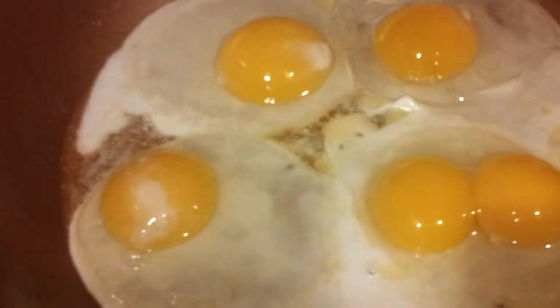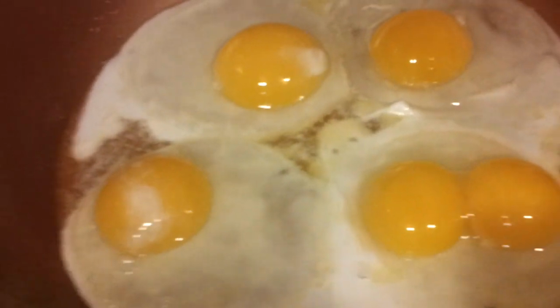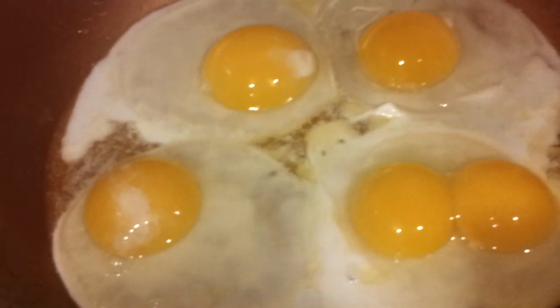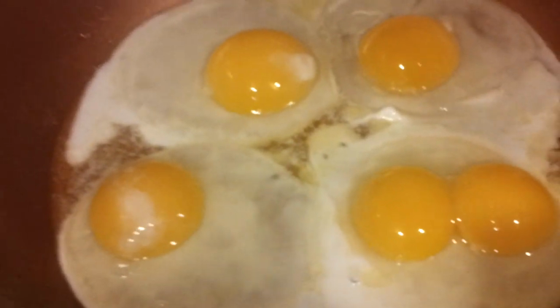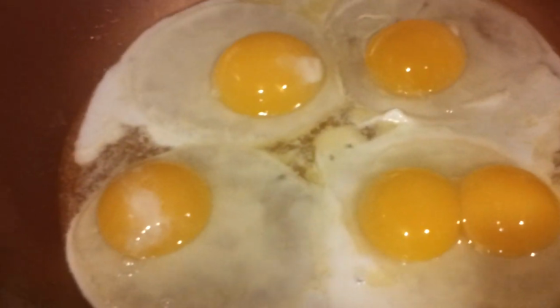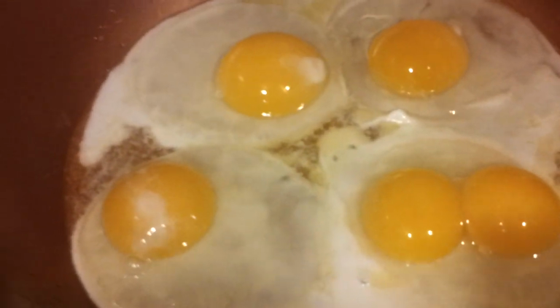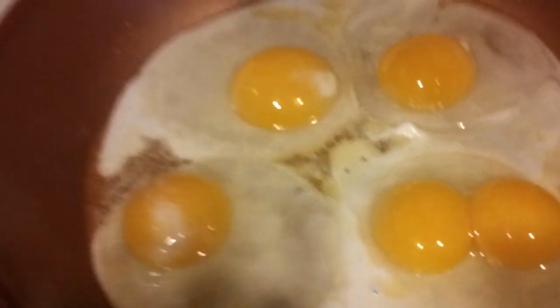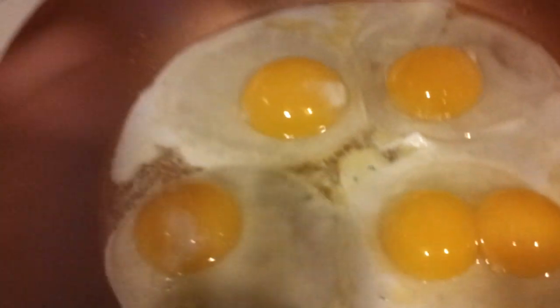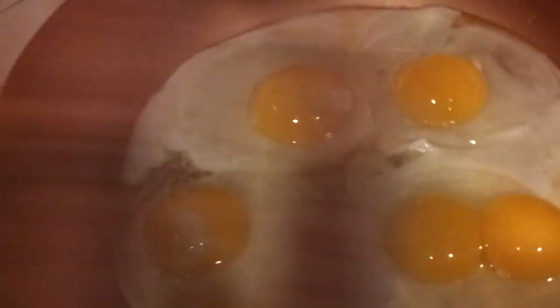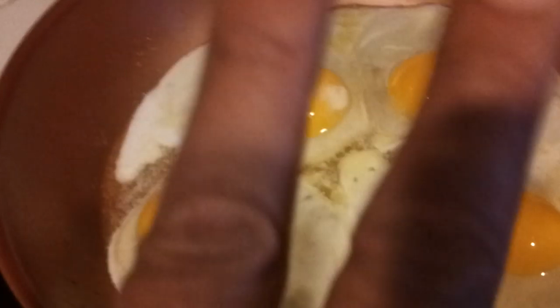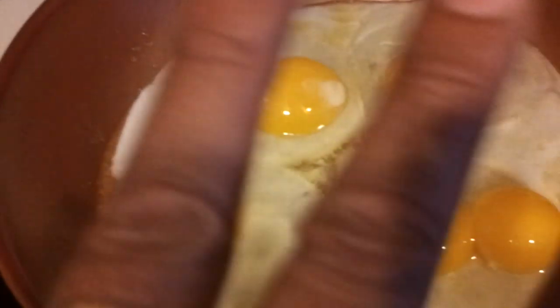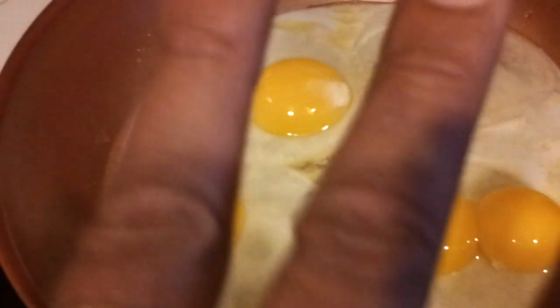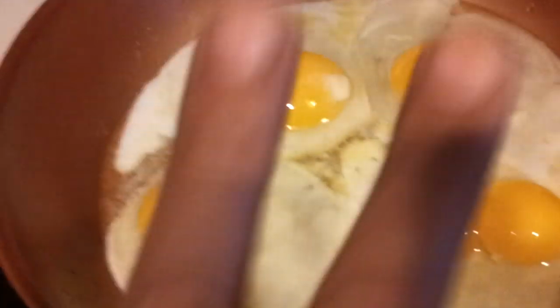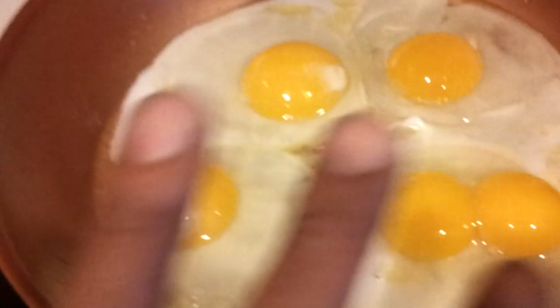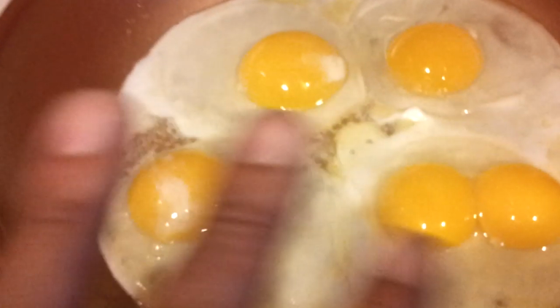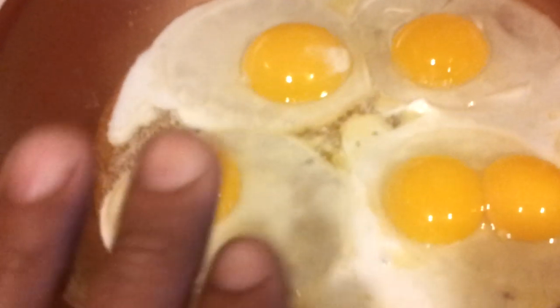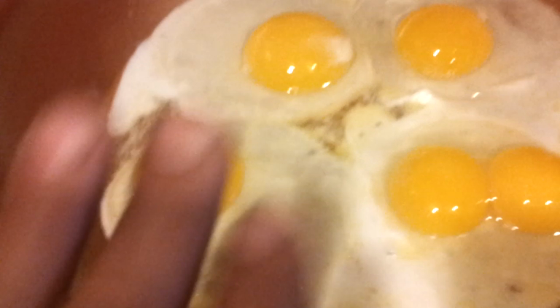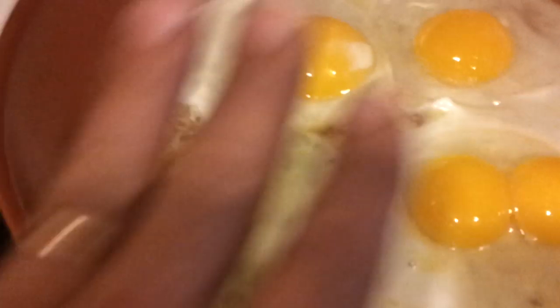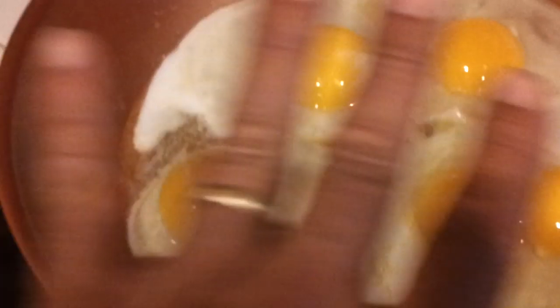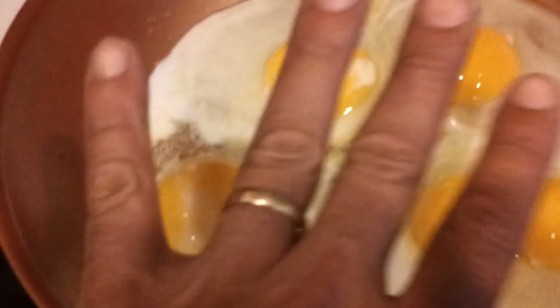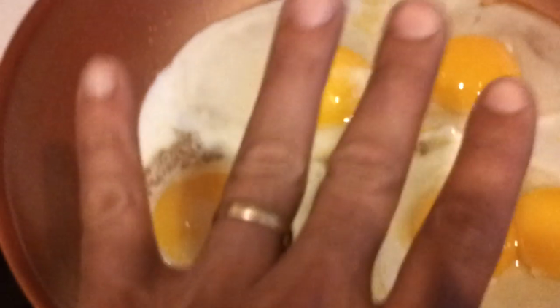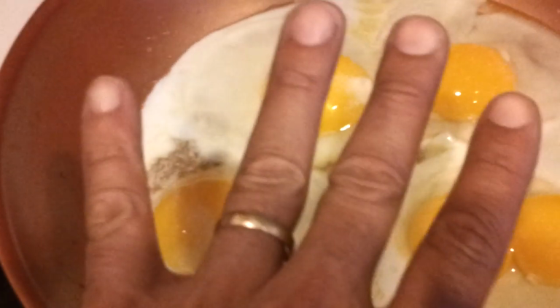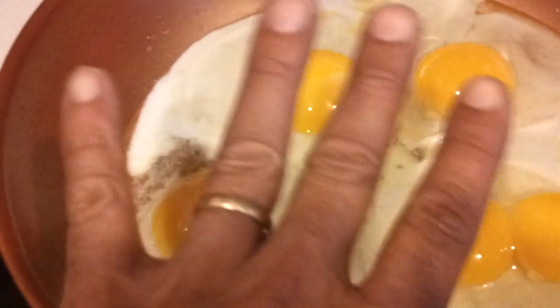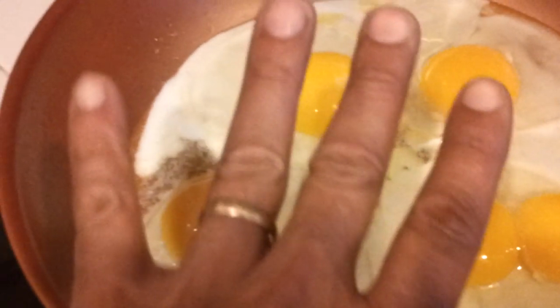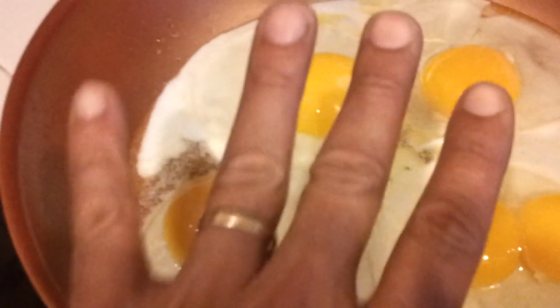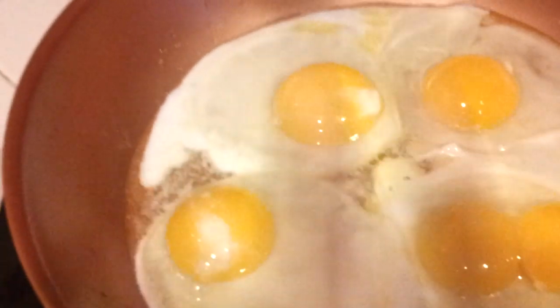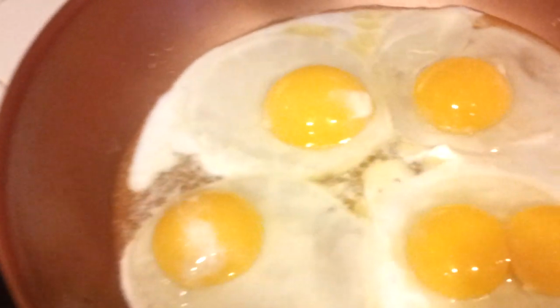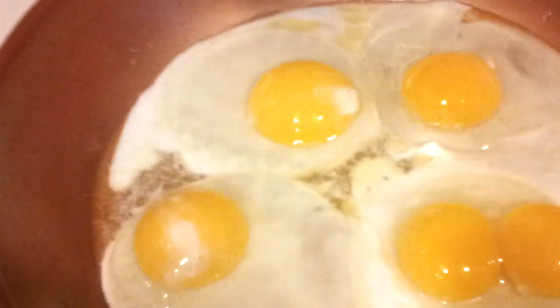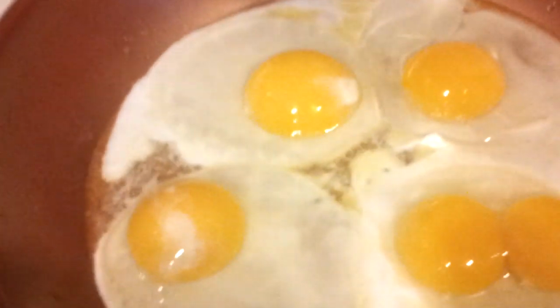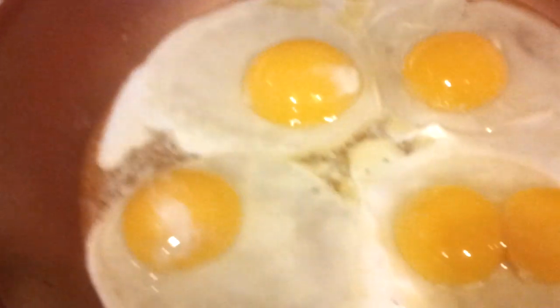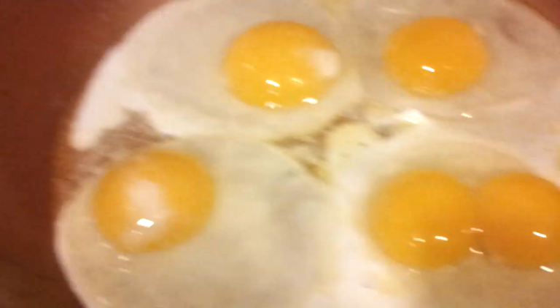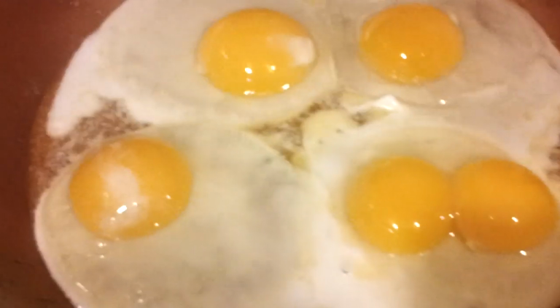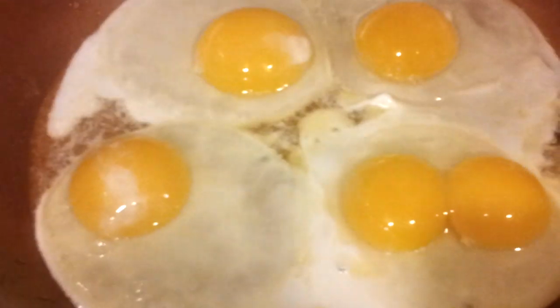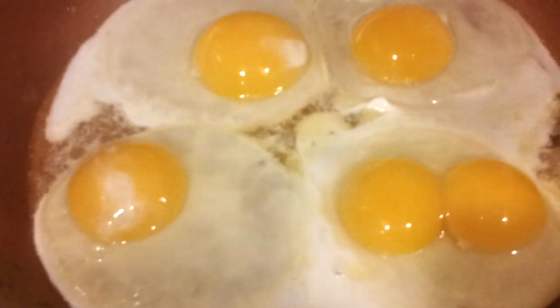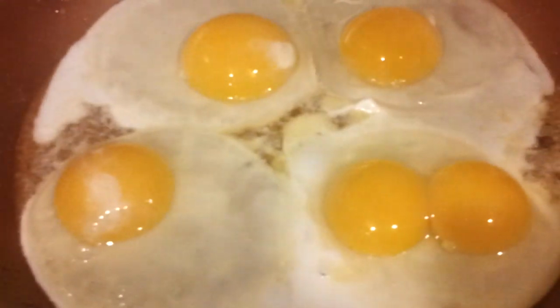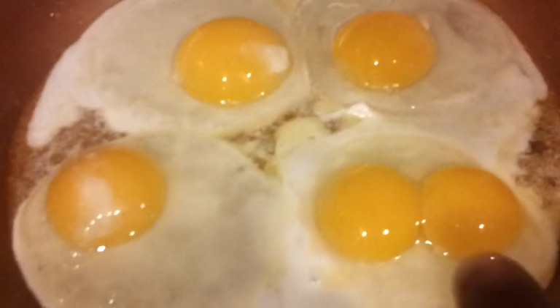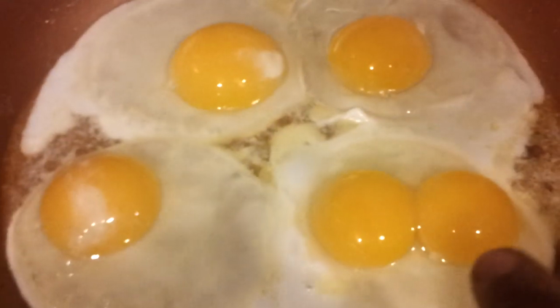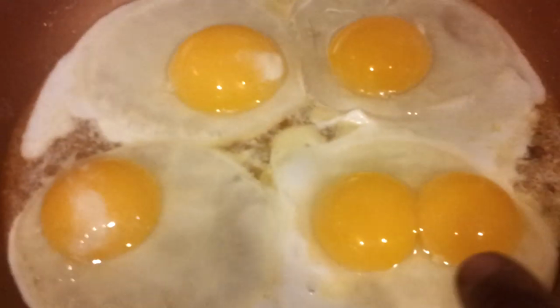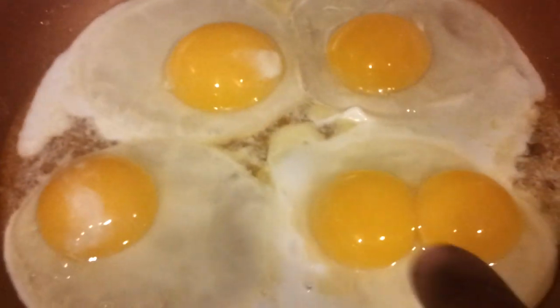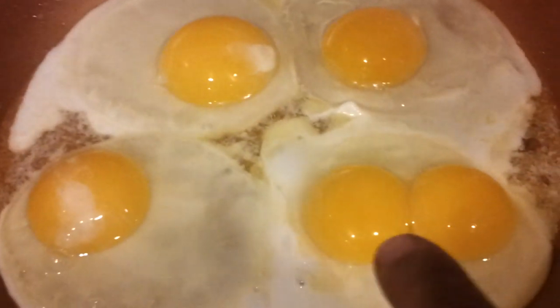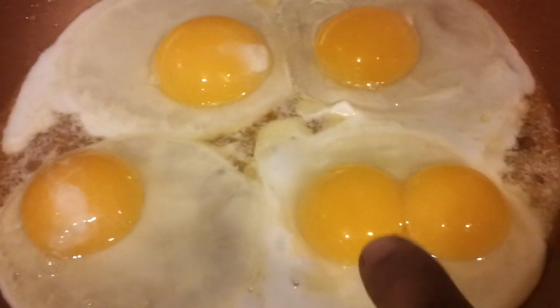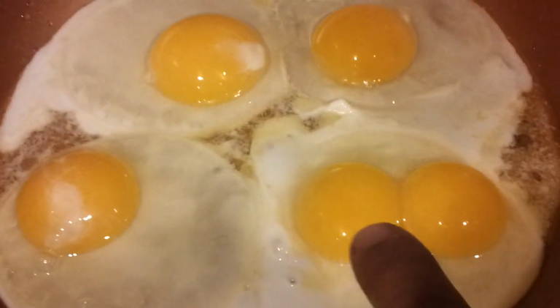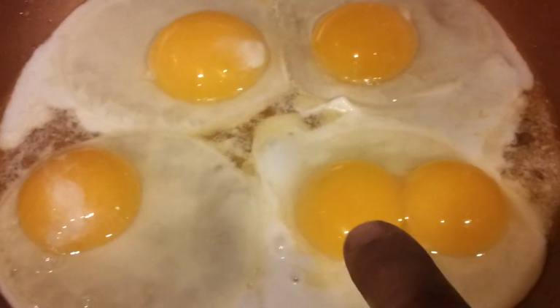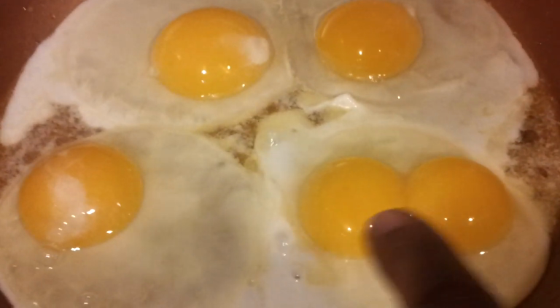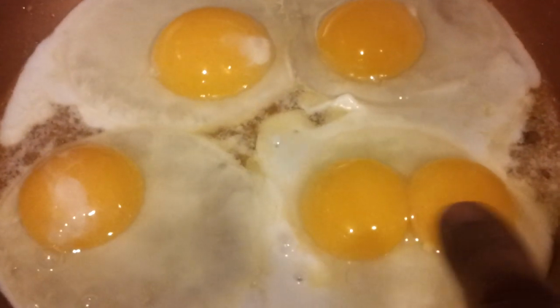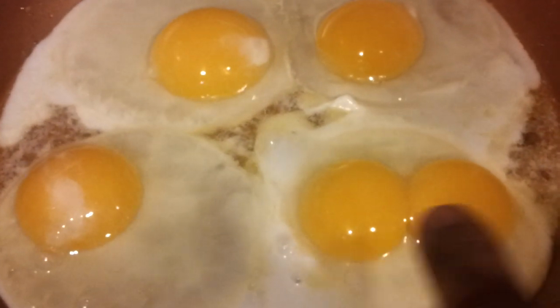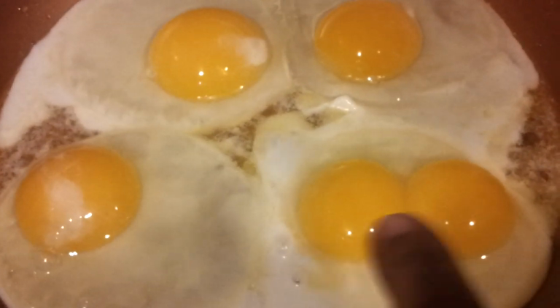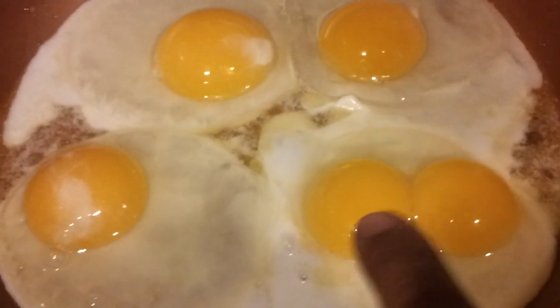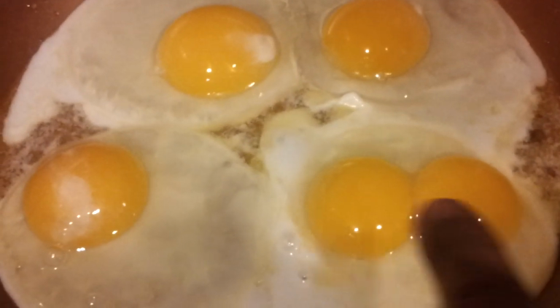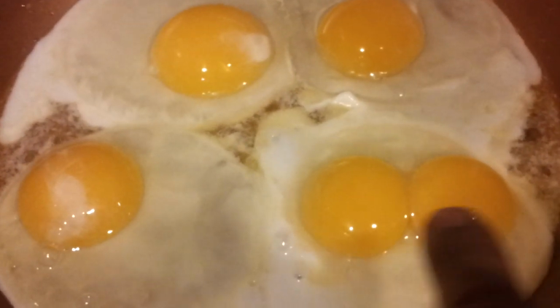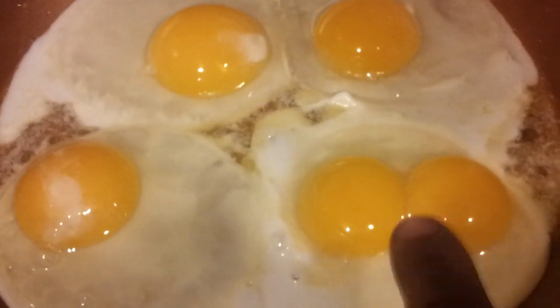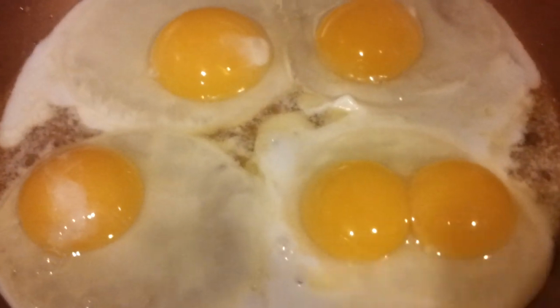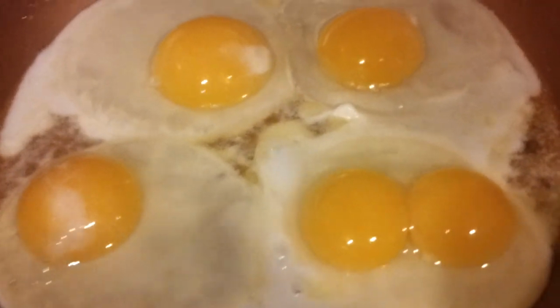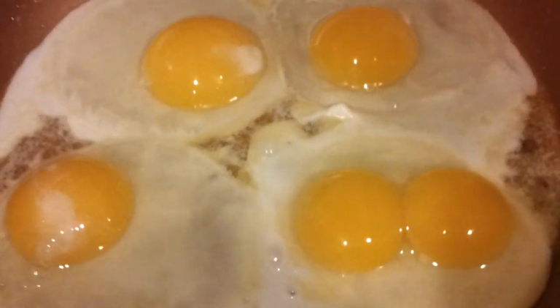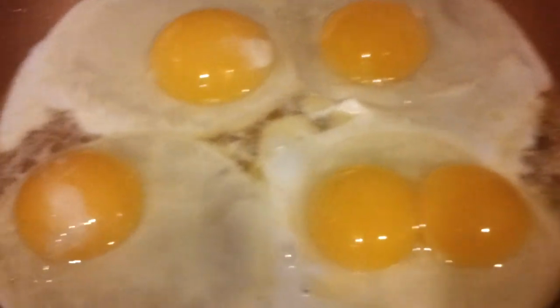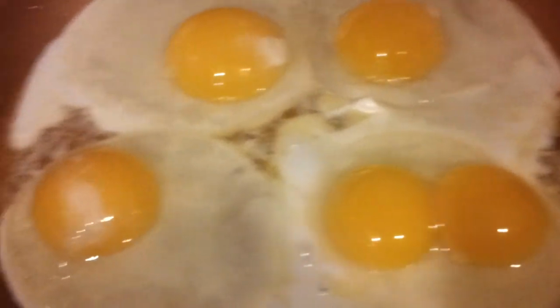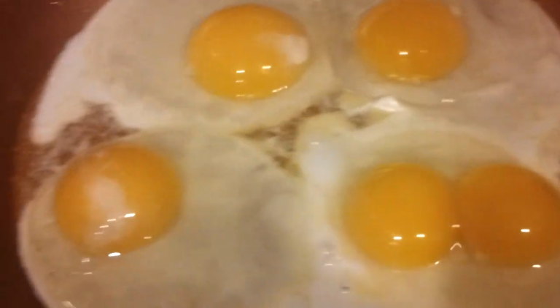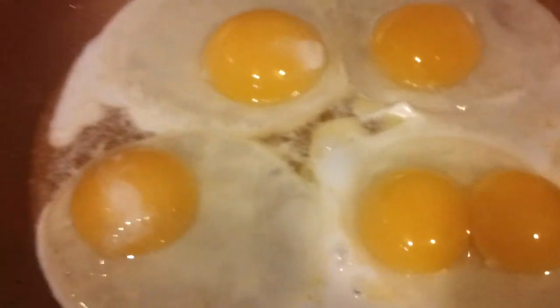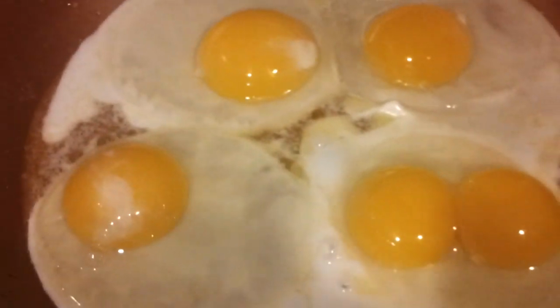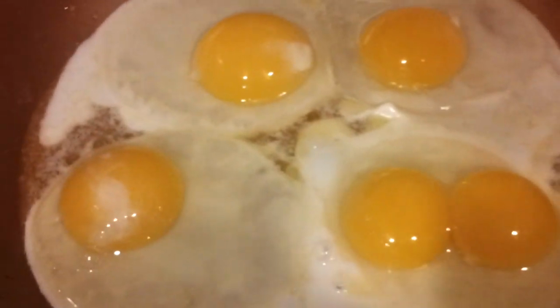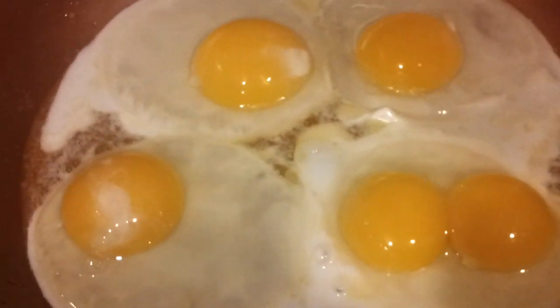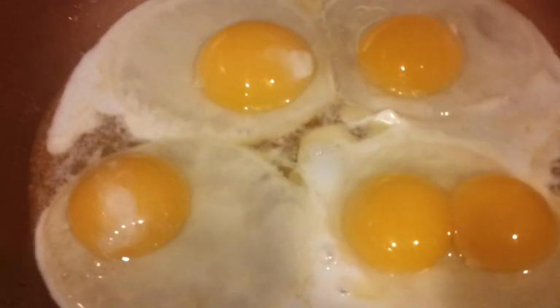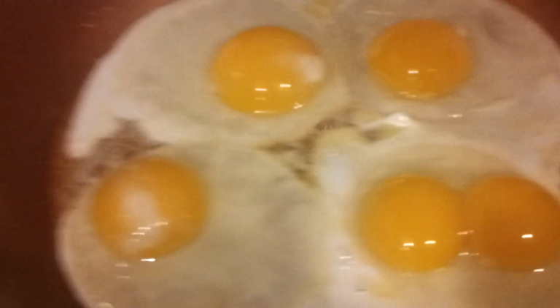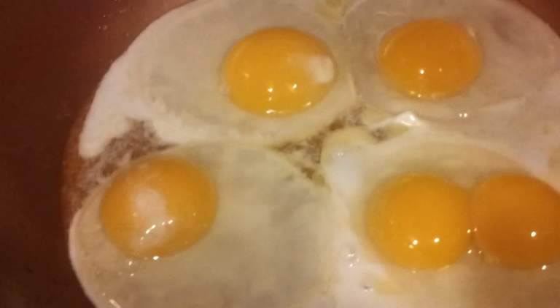Then you add four eggs. And as you can see, we have a double egg here. It's pretty cool.